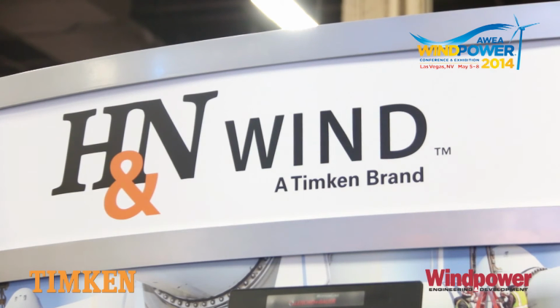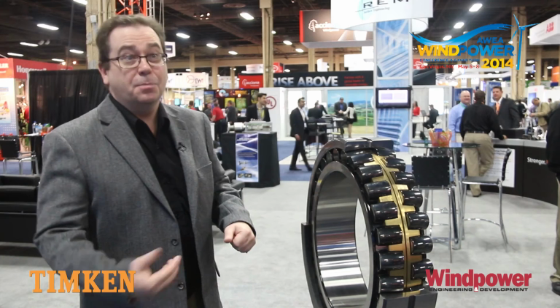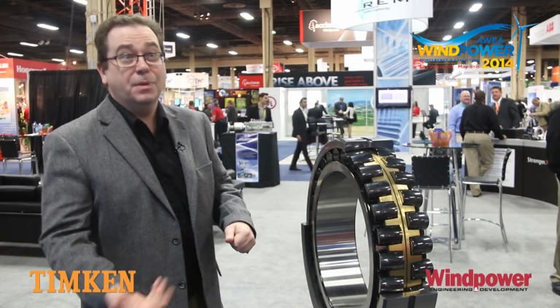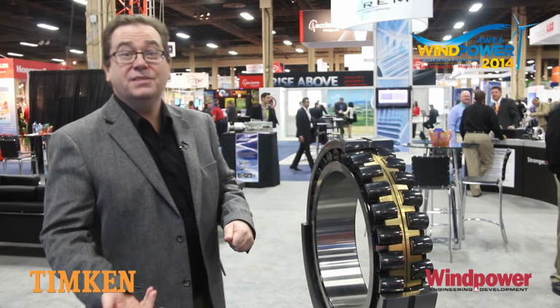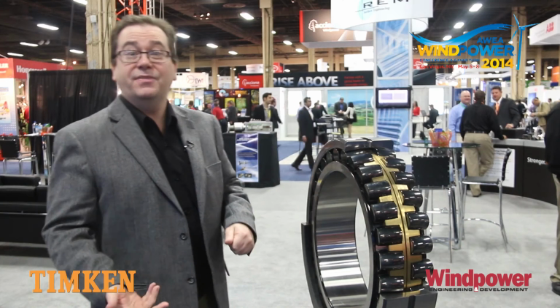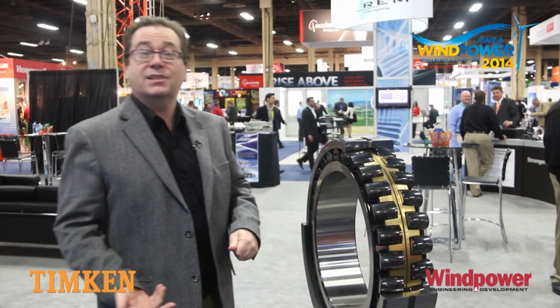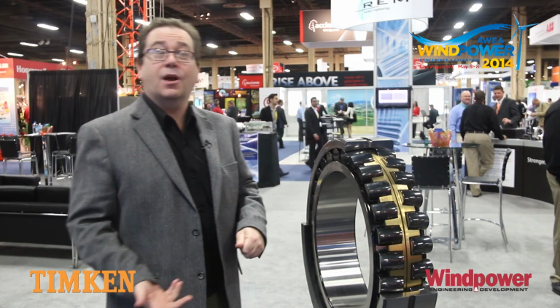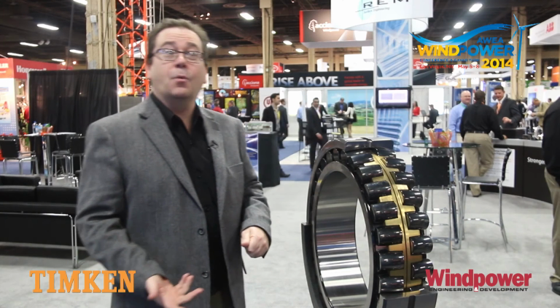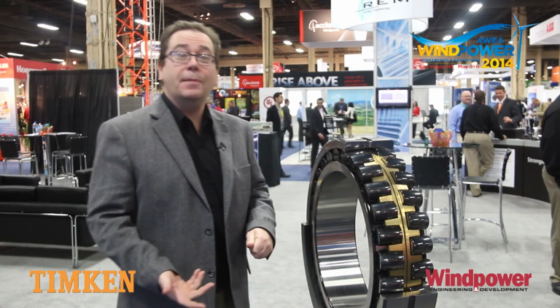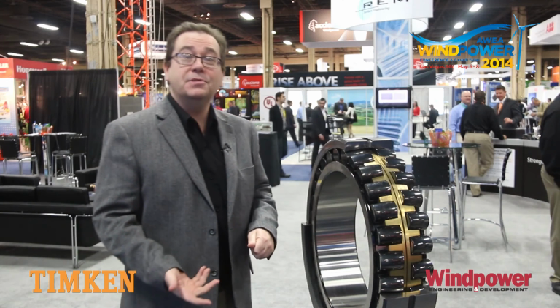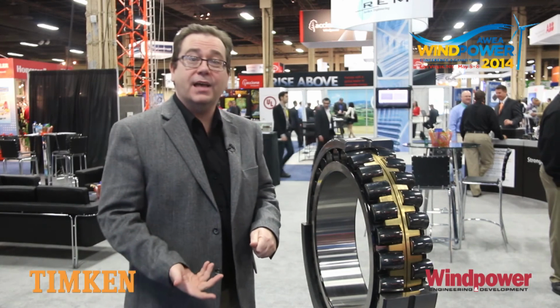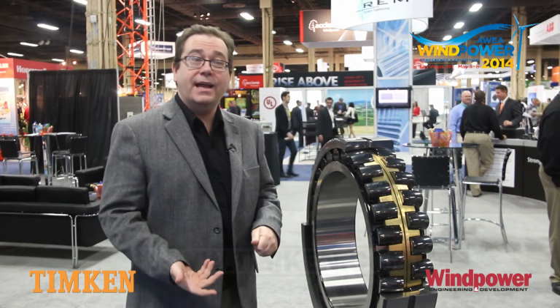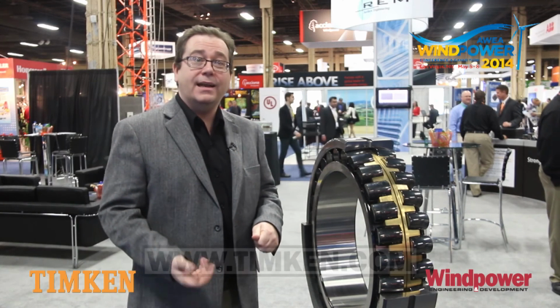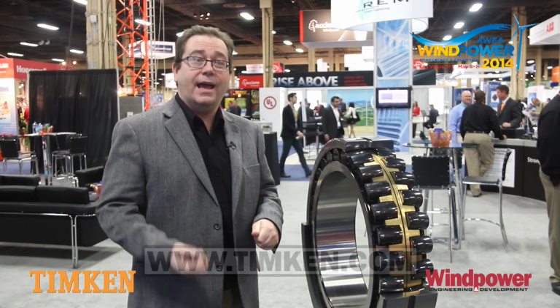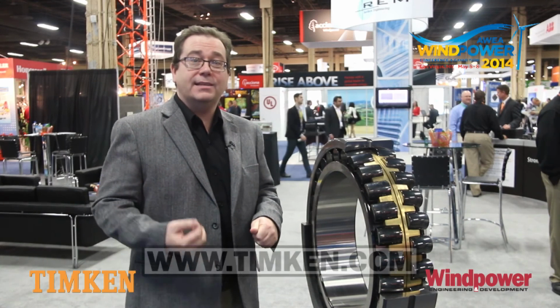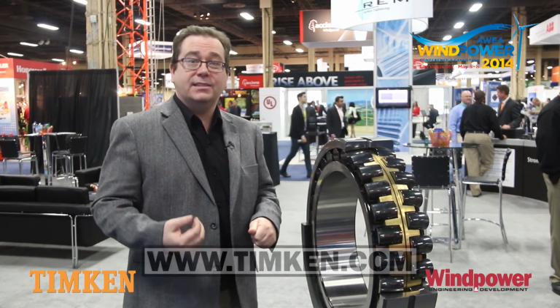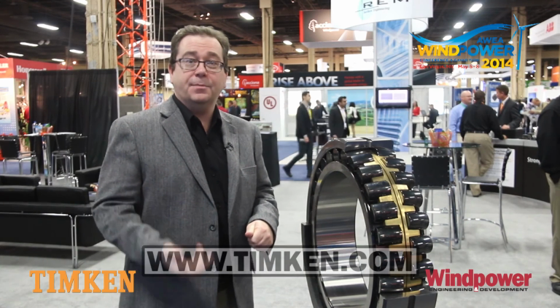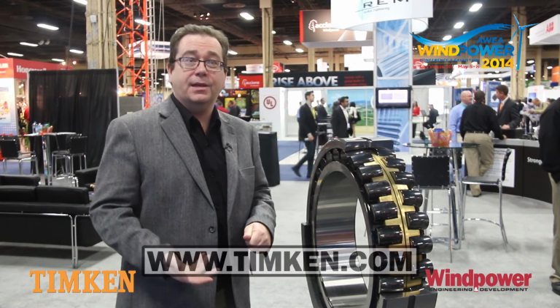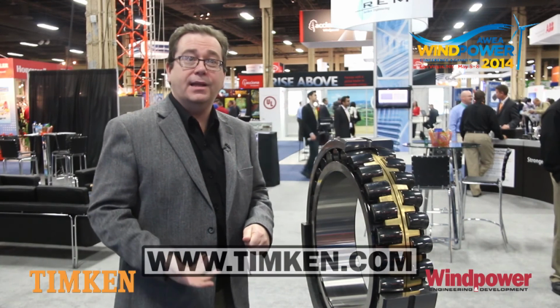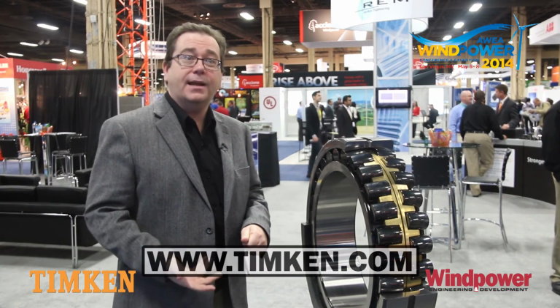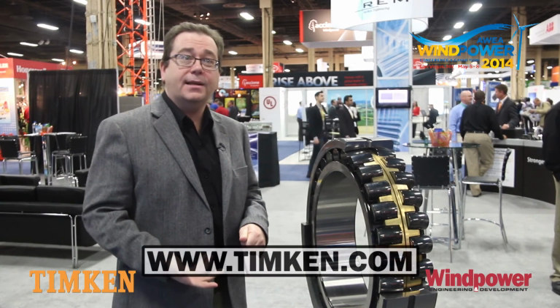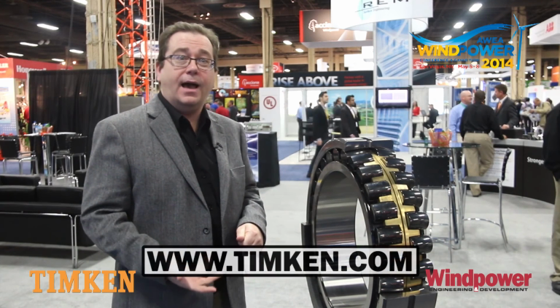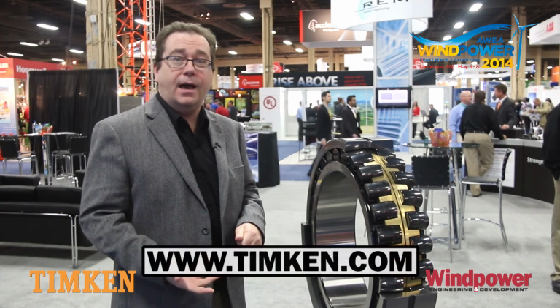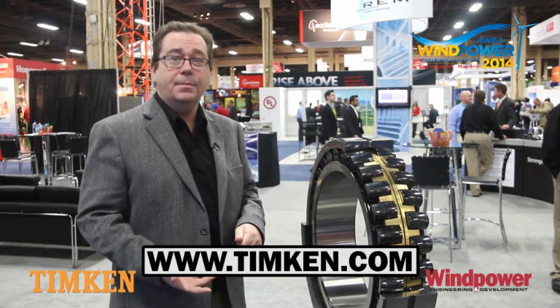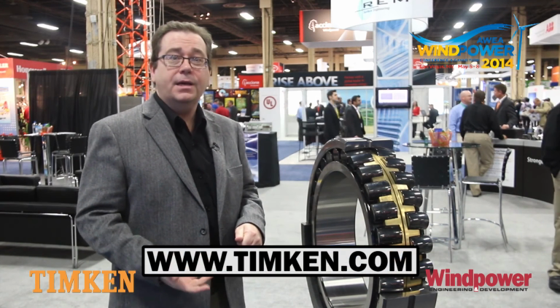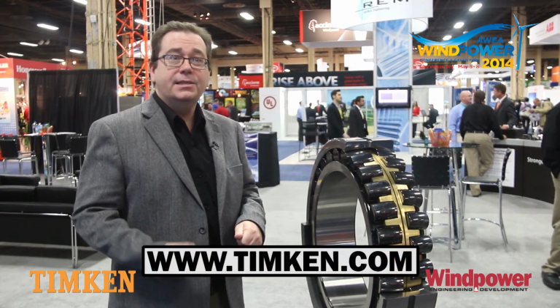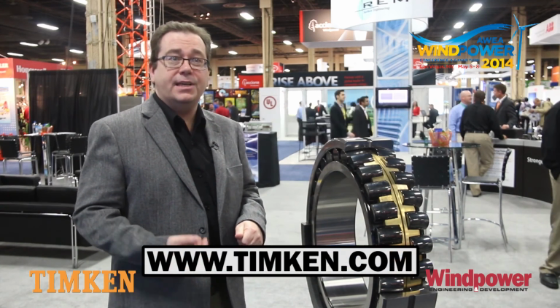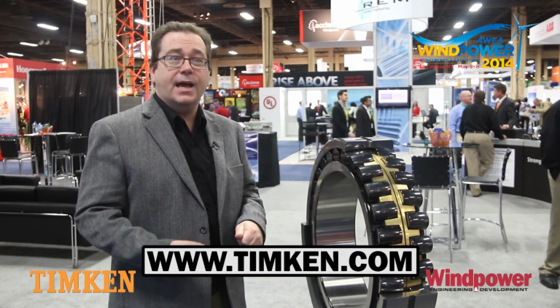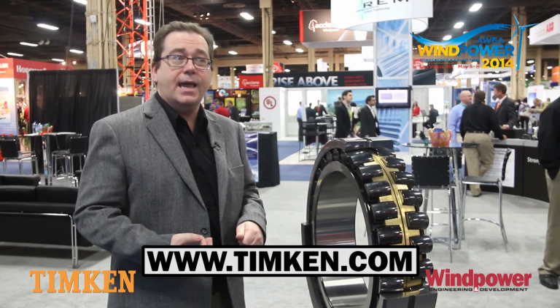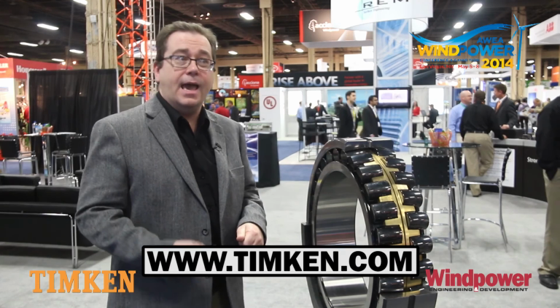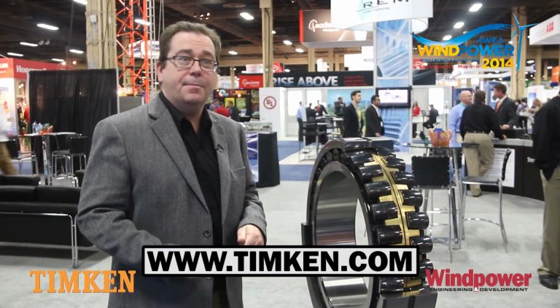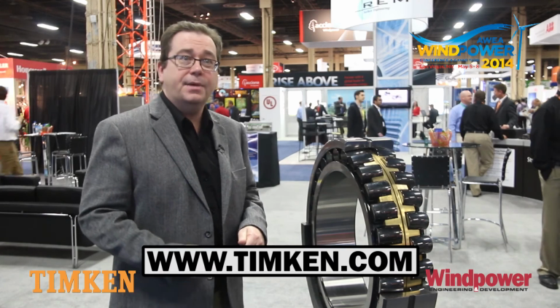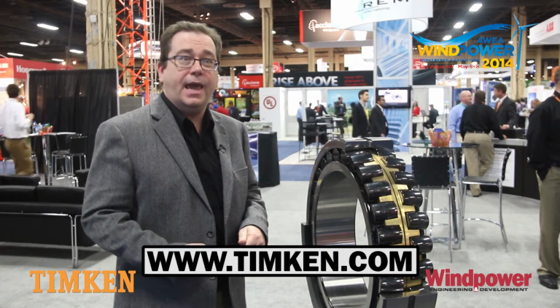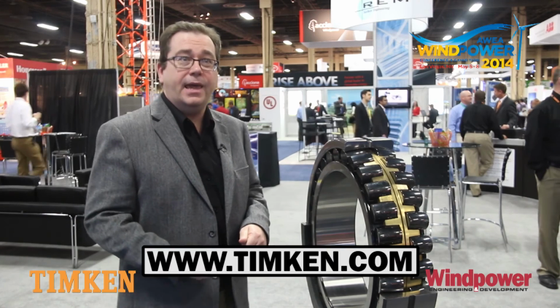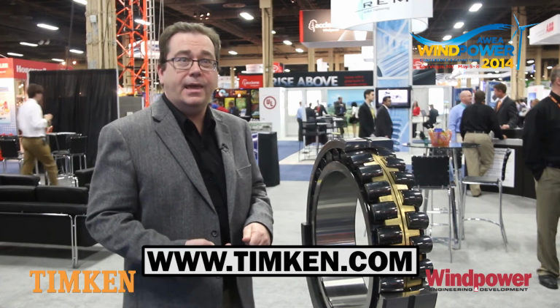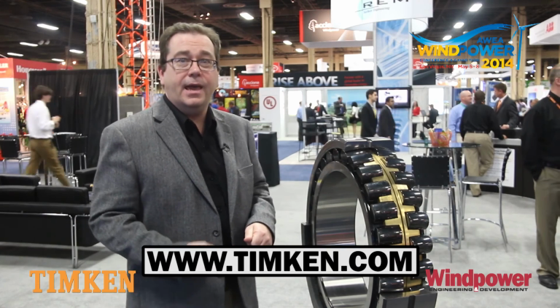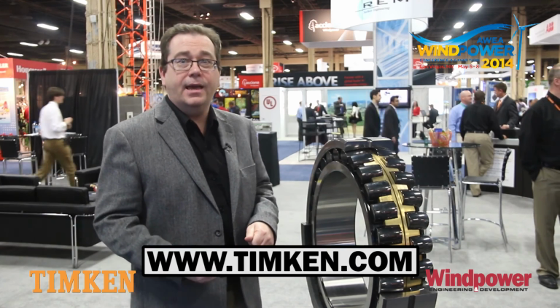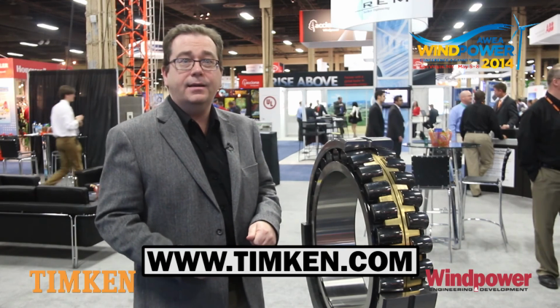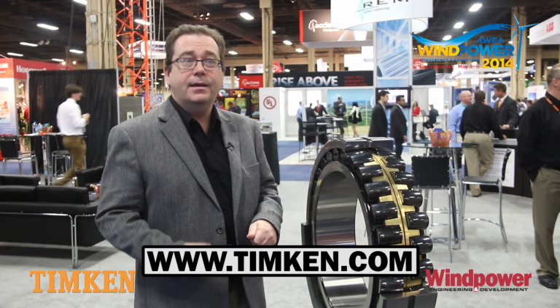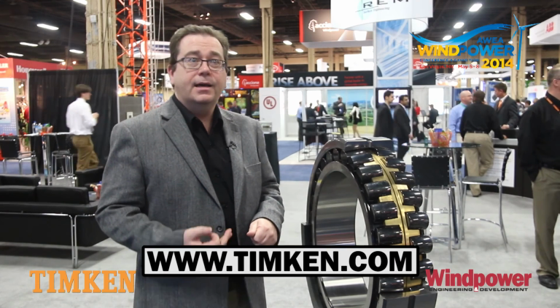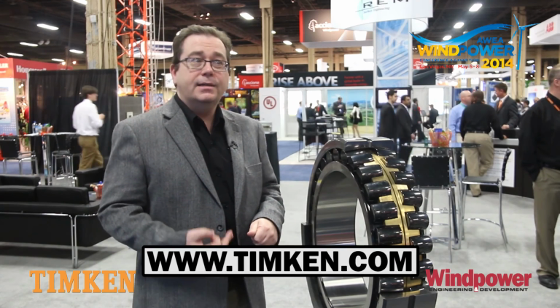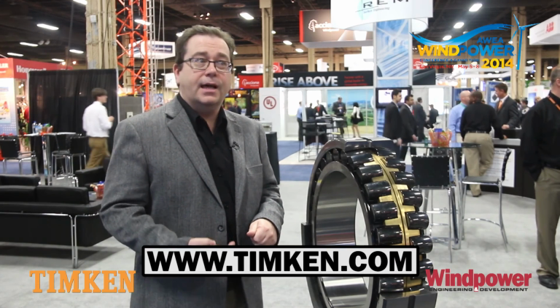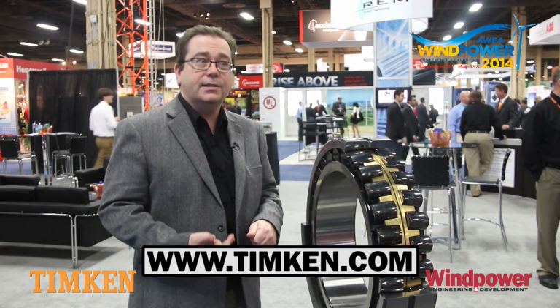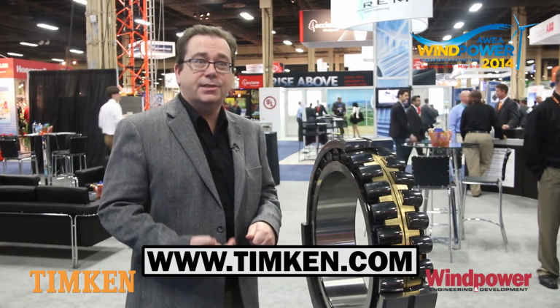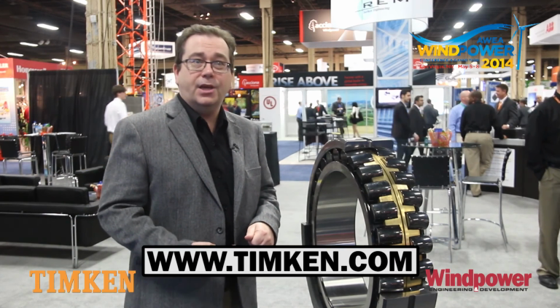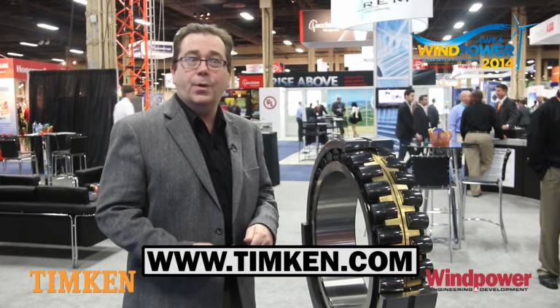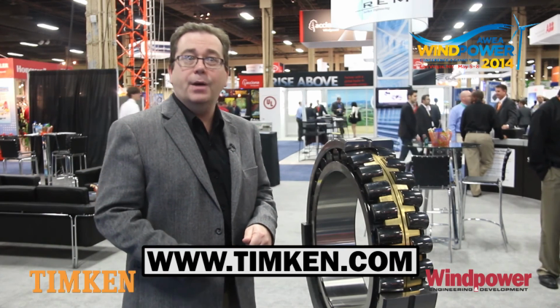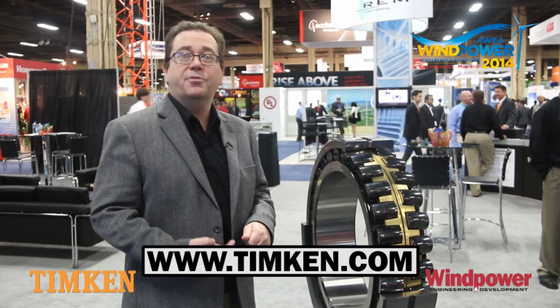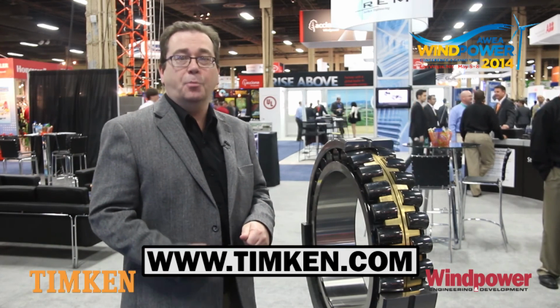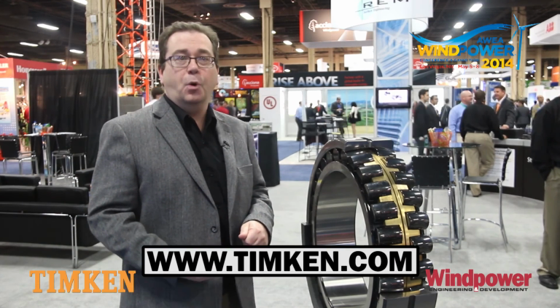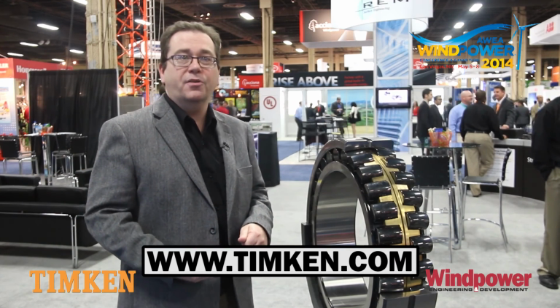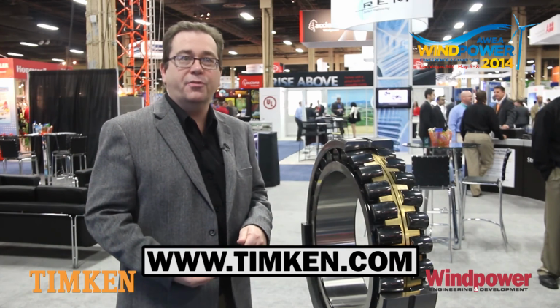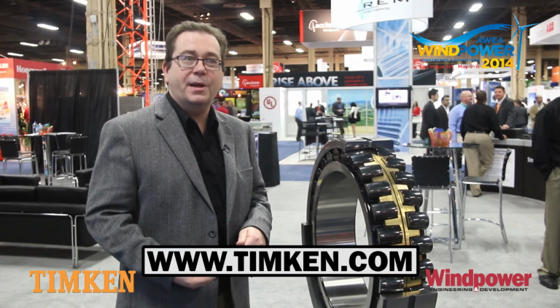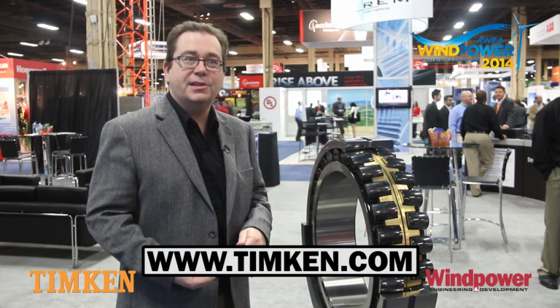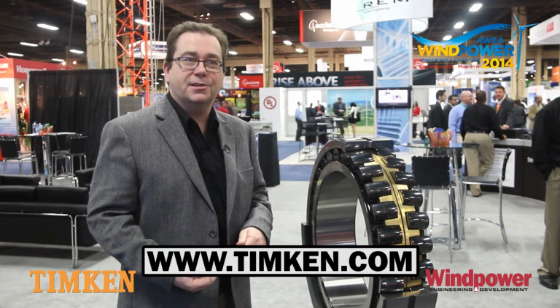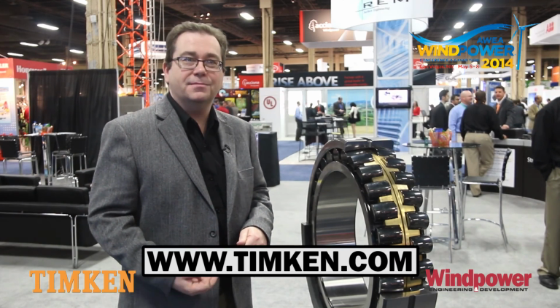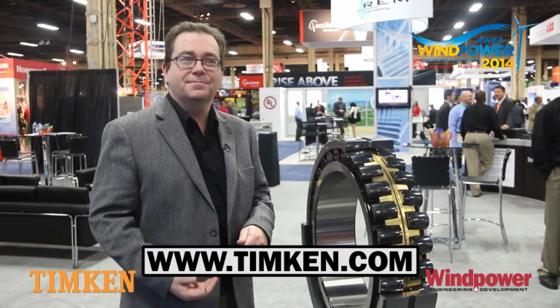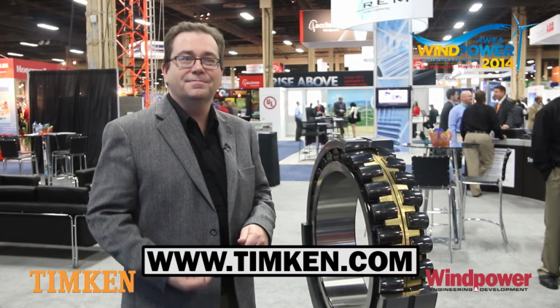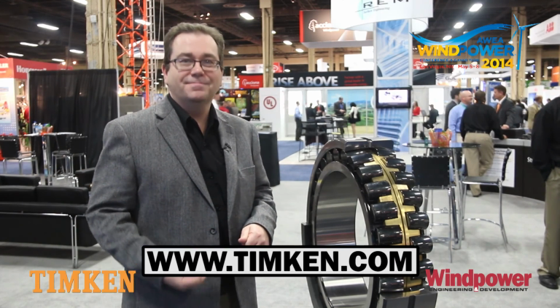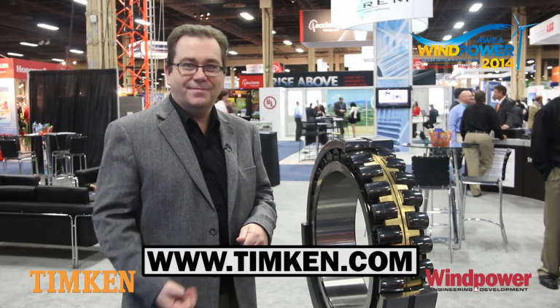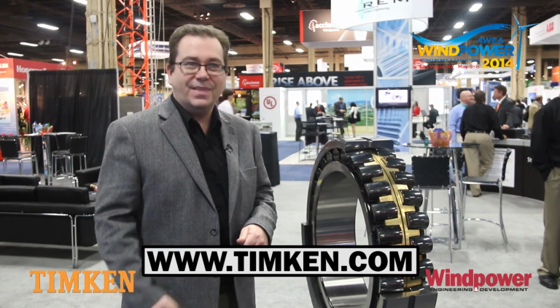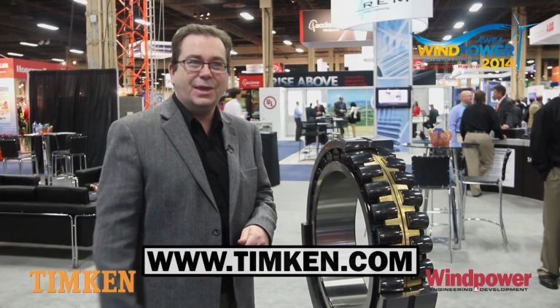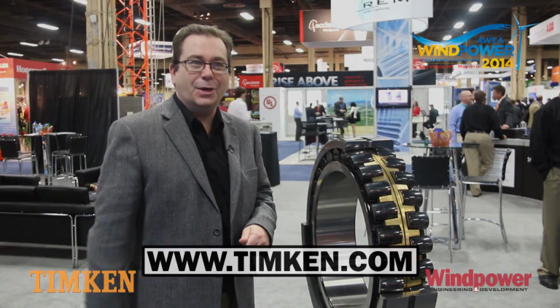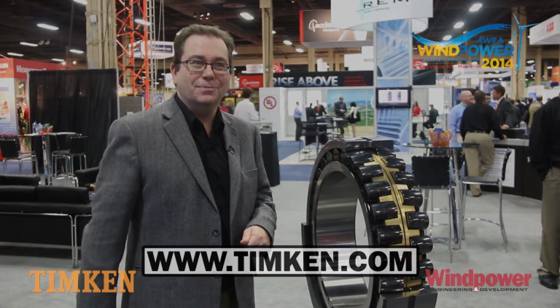Please visit our website at timken.com — T-I-M-K-E-N dot C-O-M — for more information. Thank you.